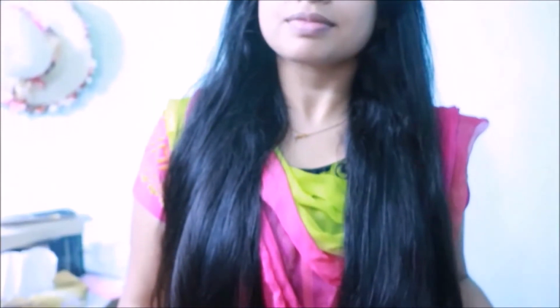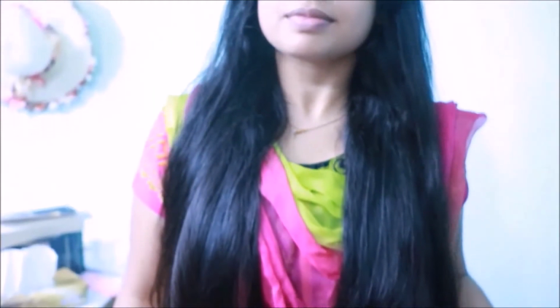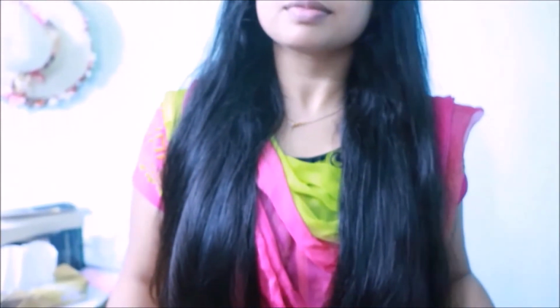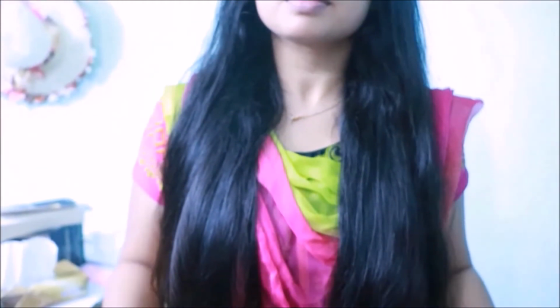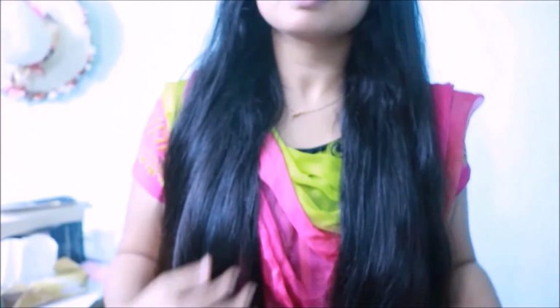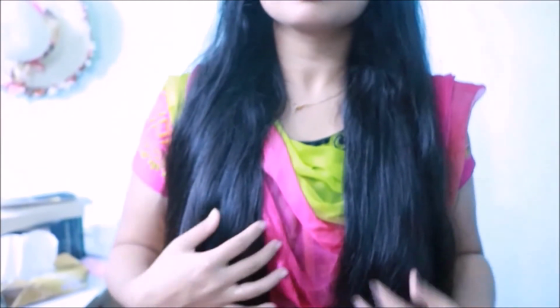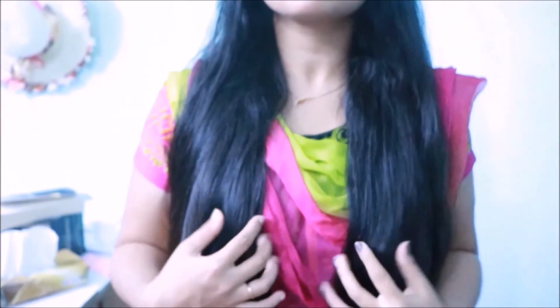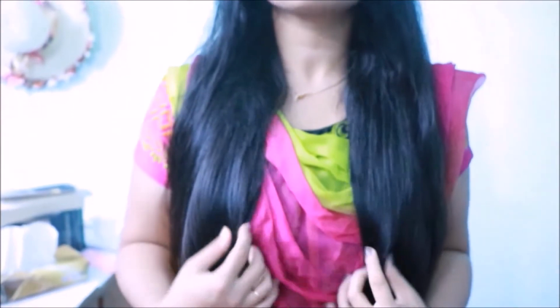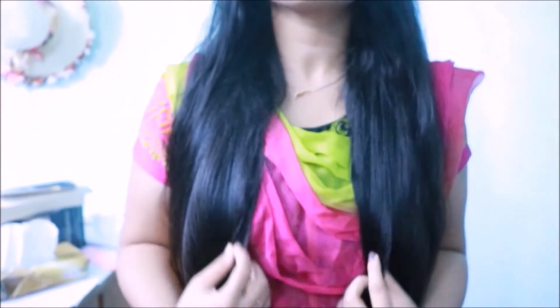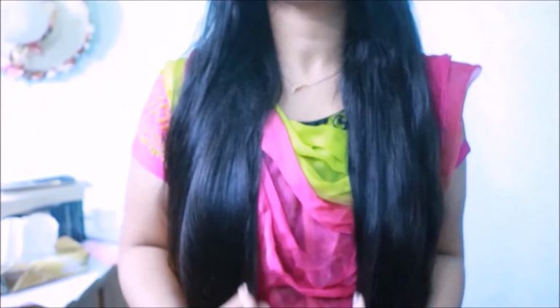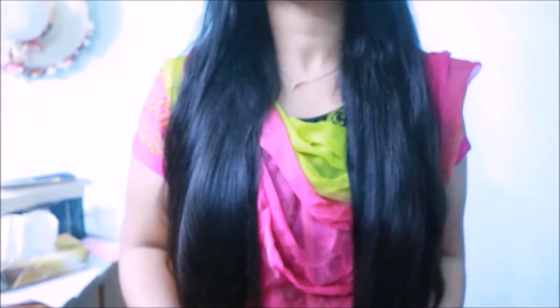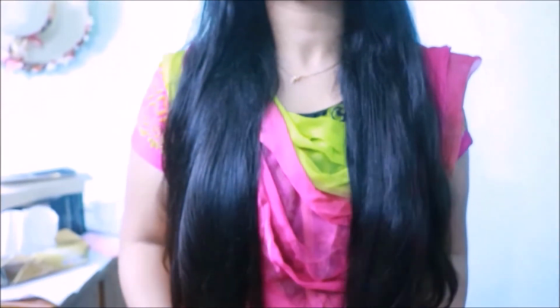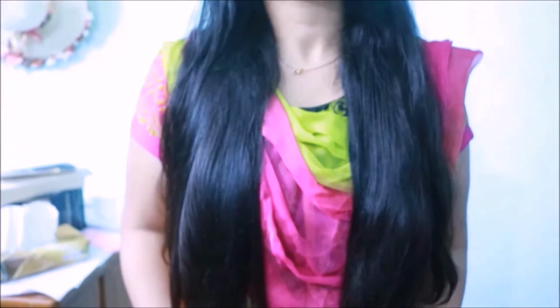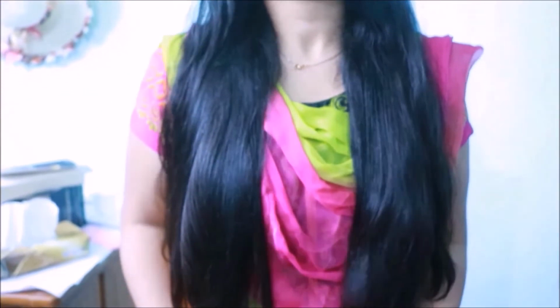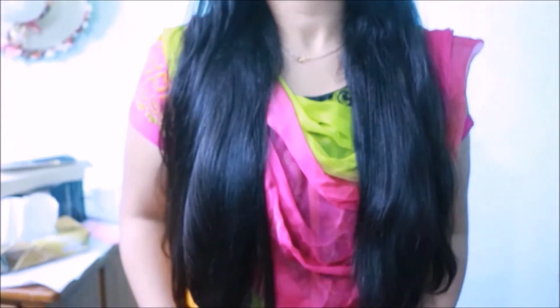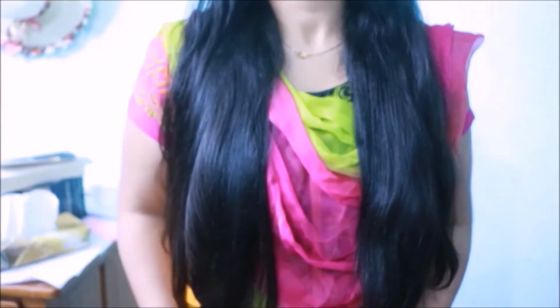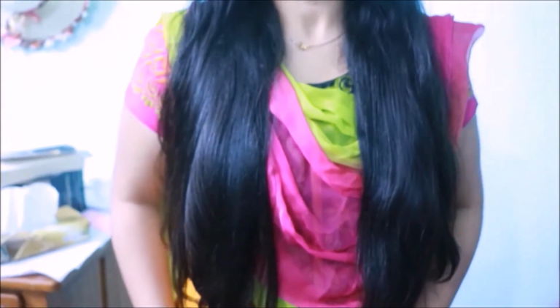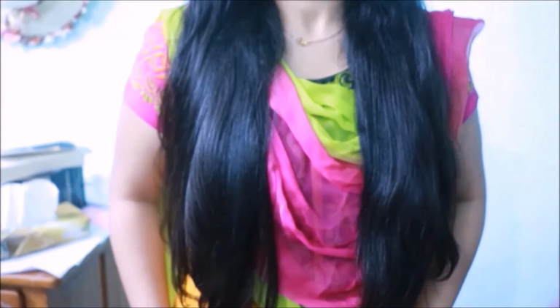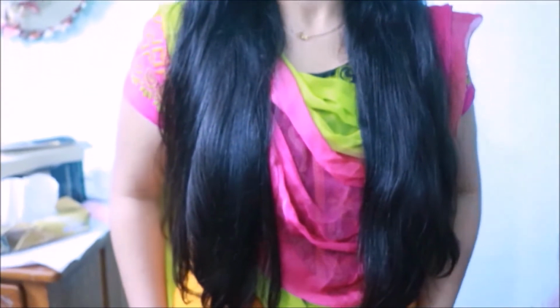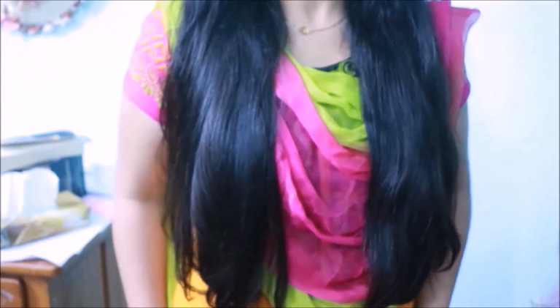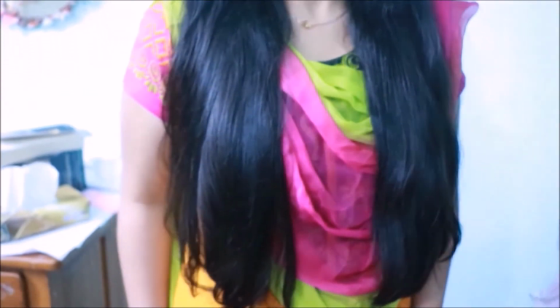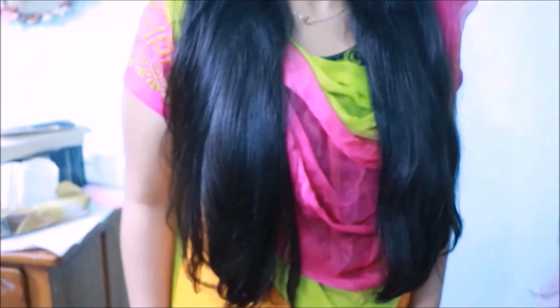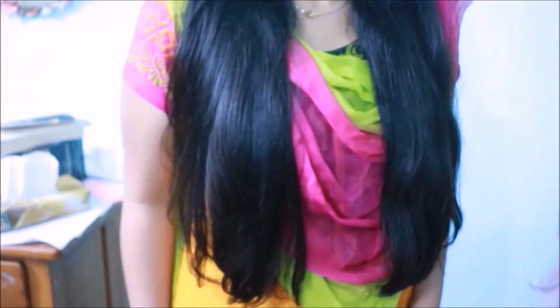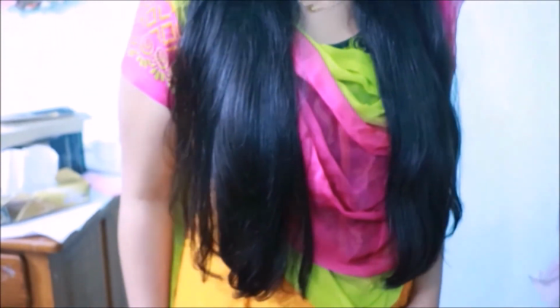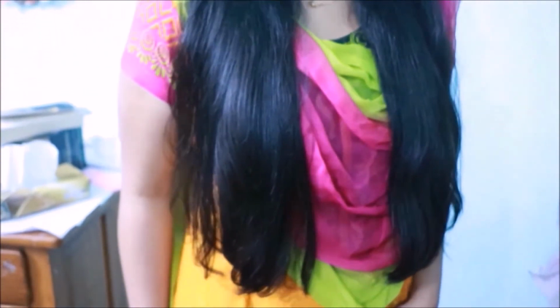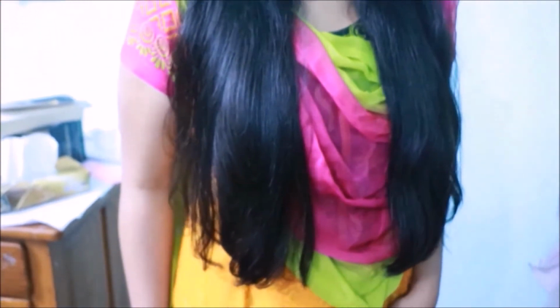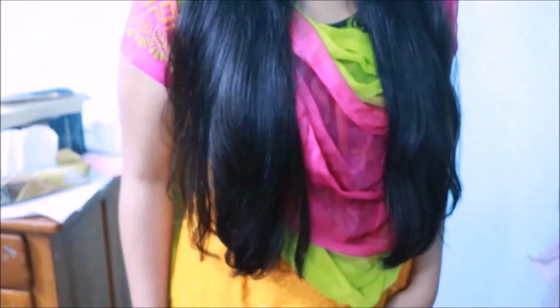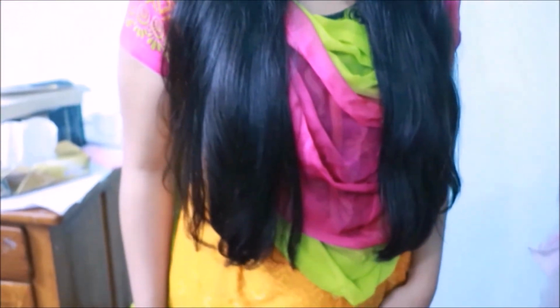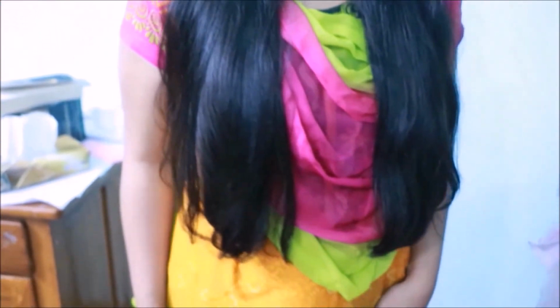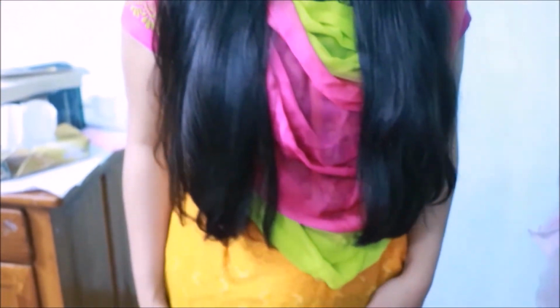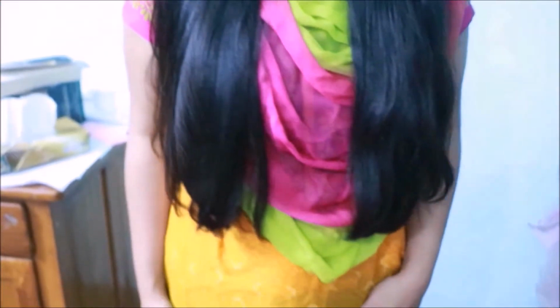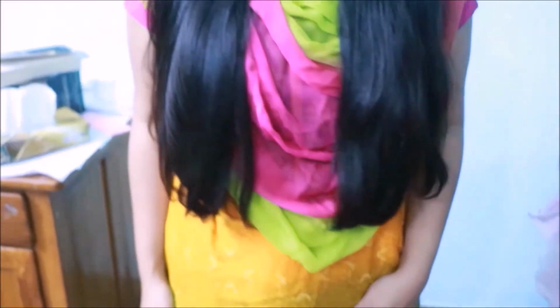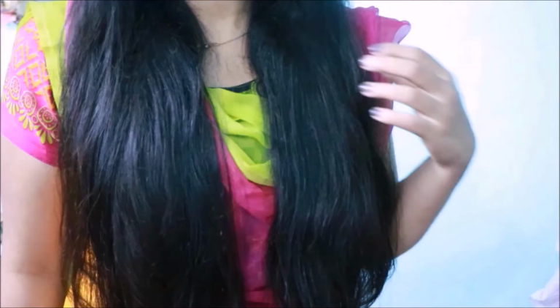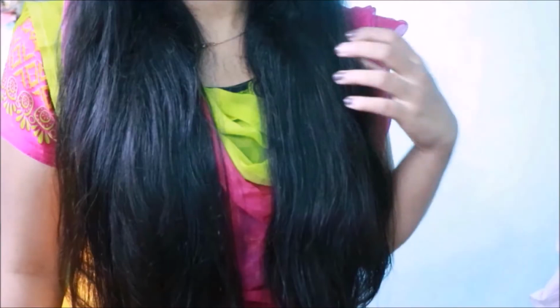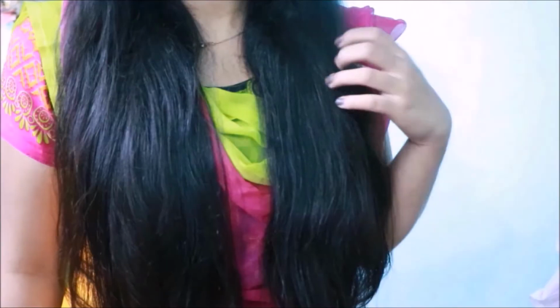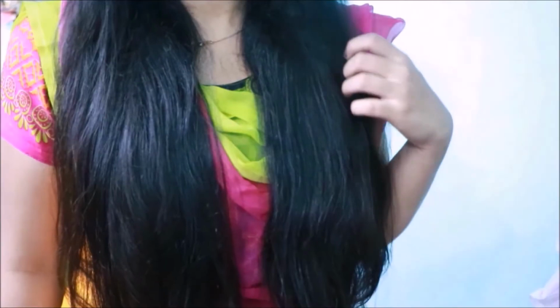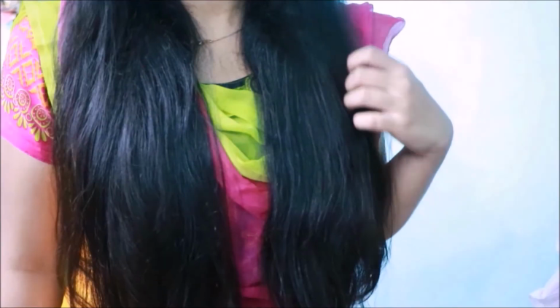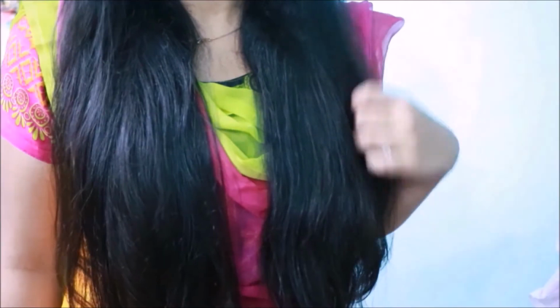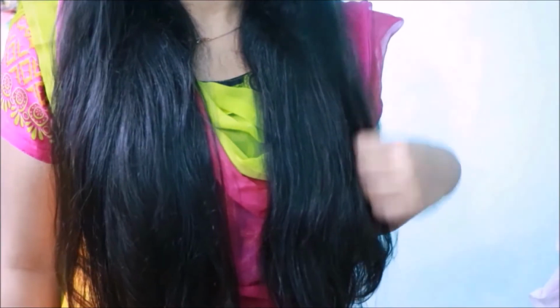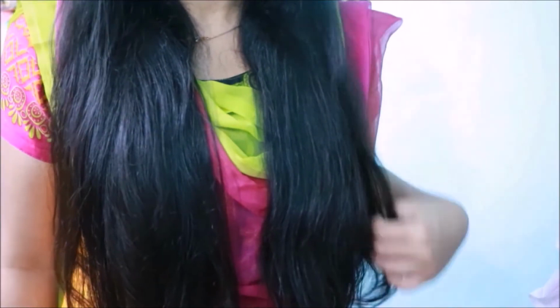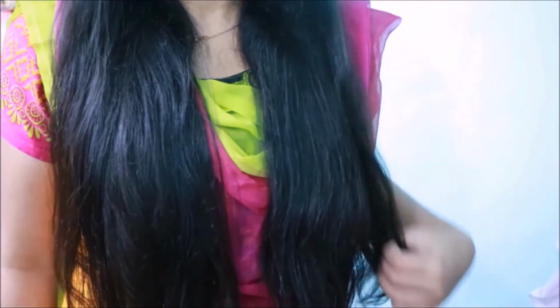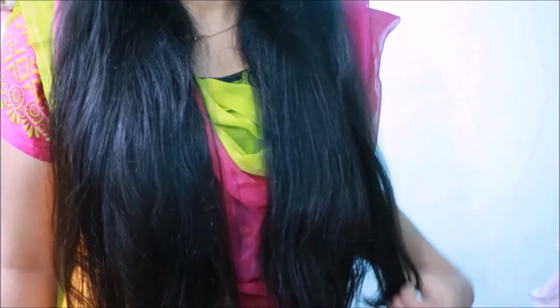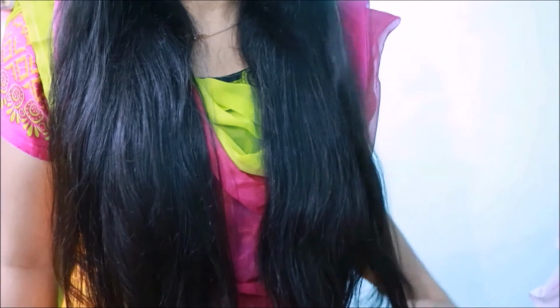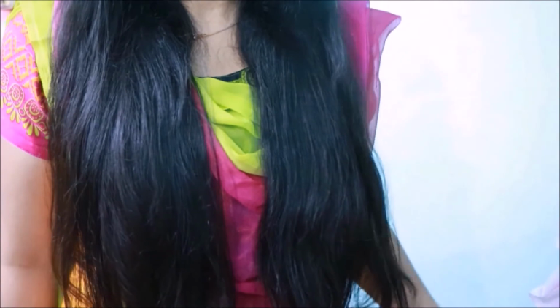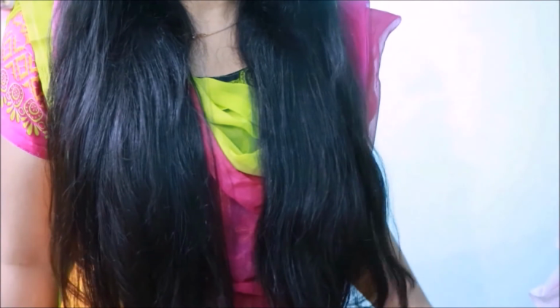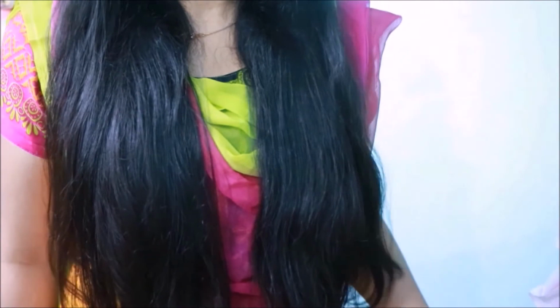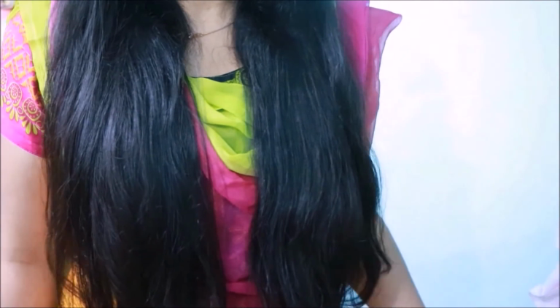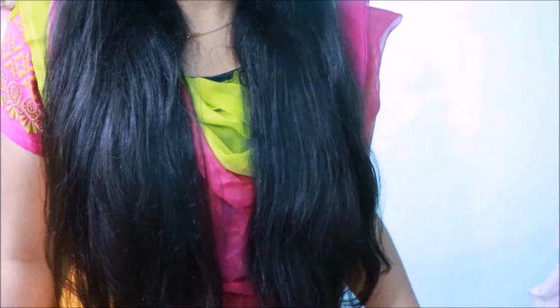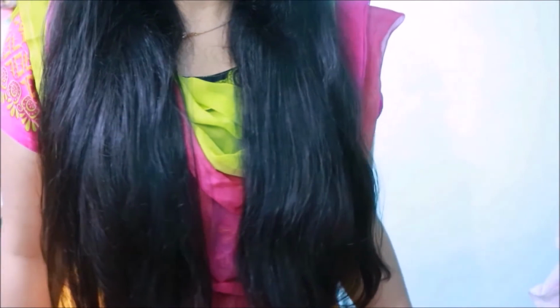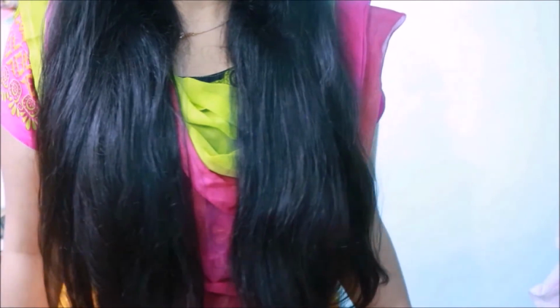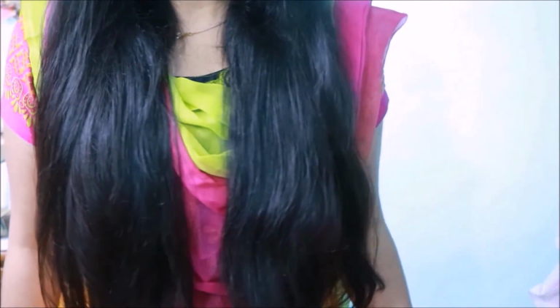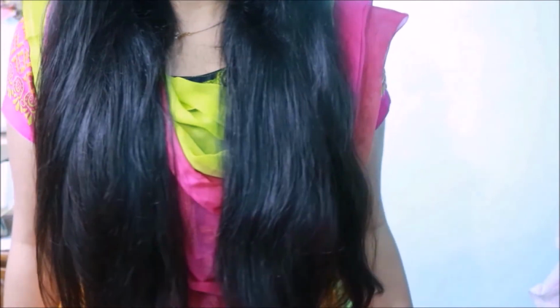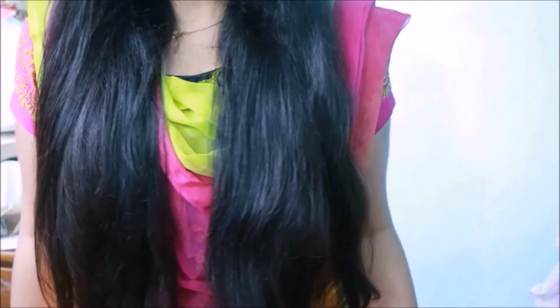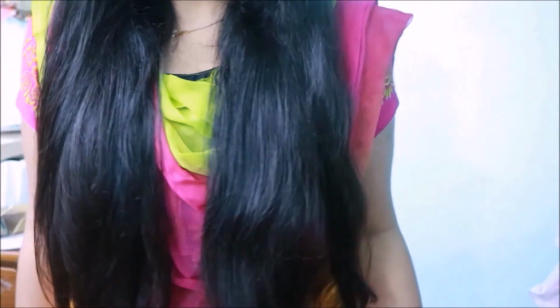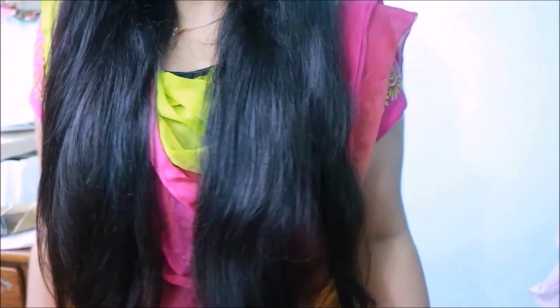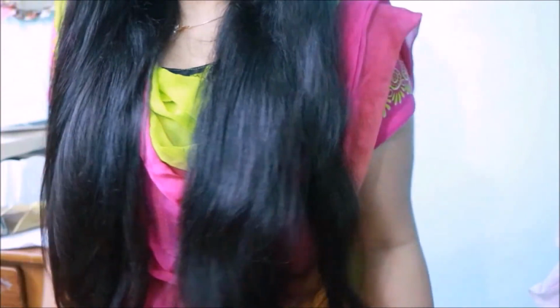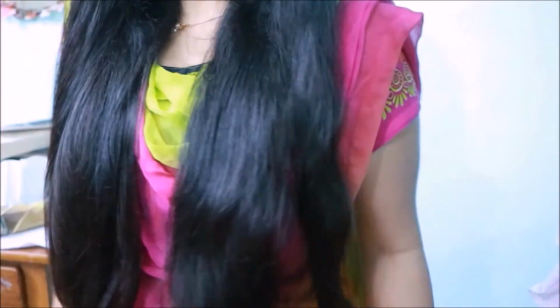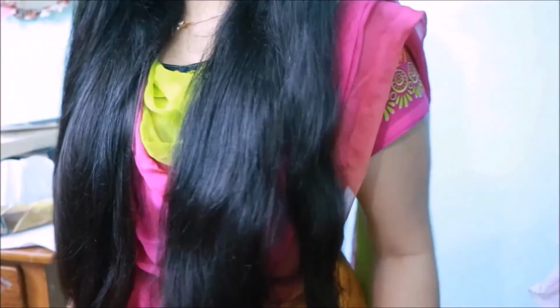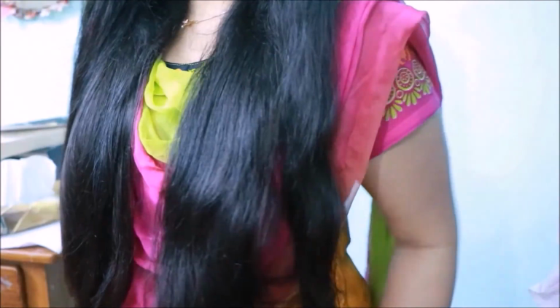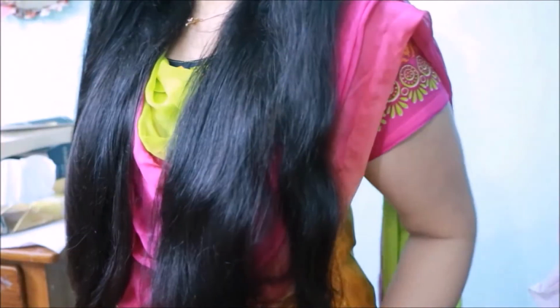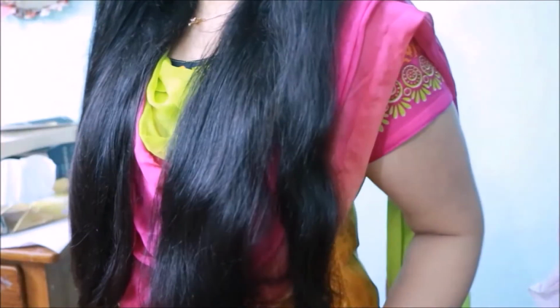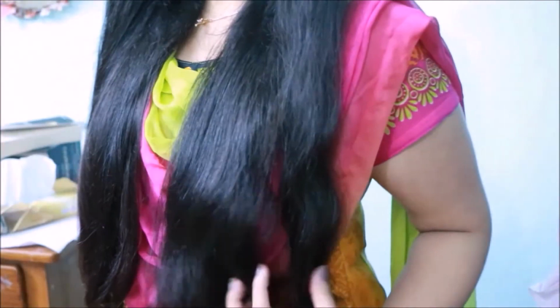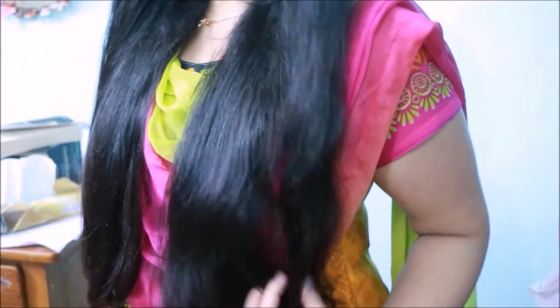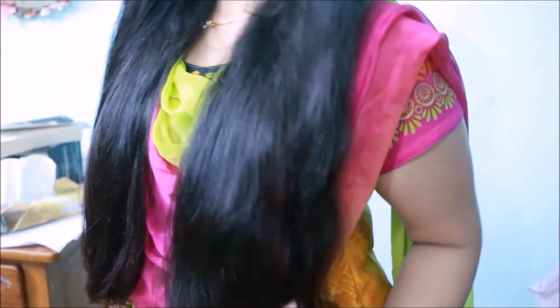Hi guys, welcome back to my channel. Today we will be making a hair mask for dry, frizzy, fine and brittle hair with split ends.